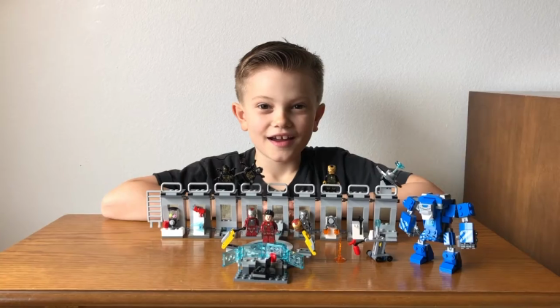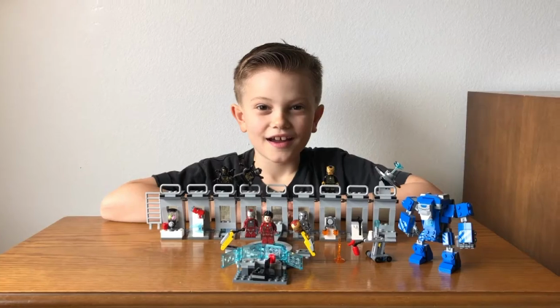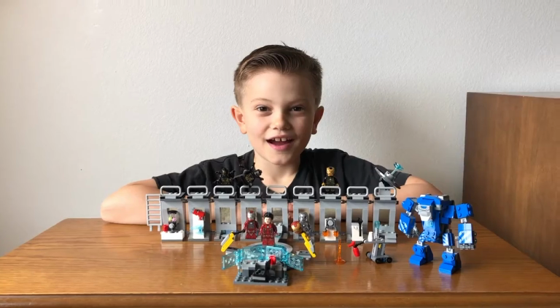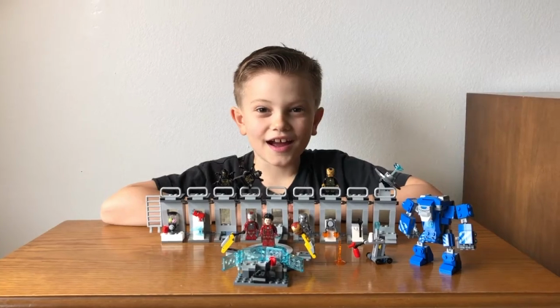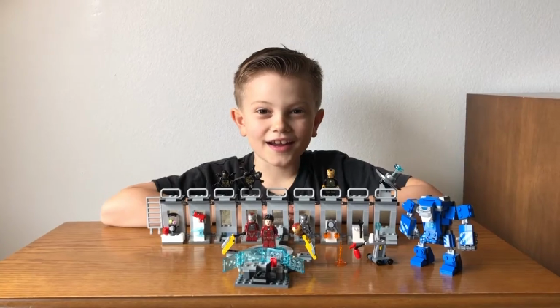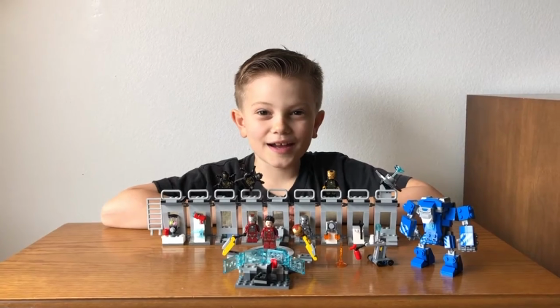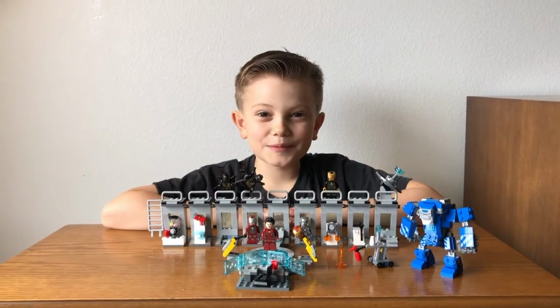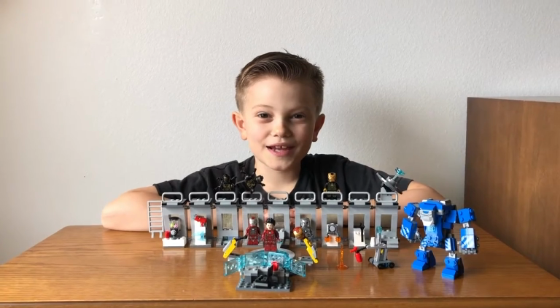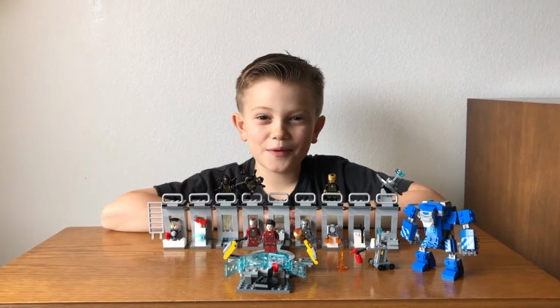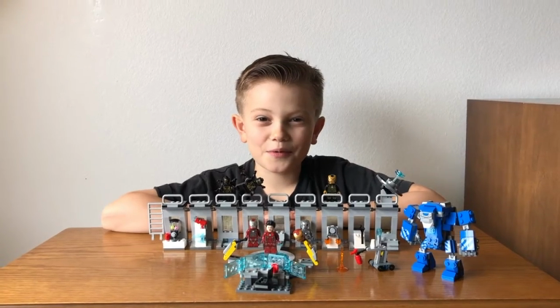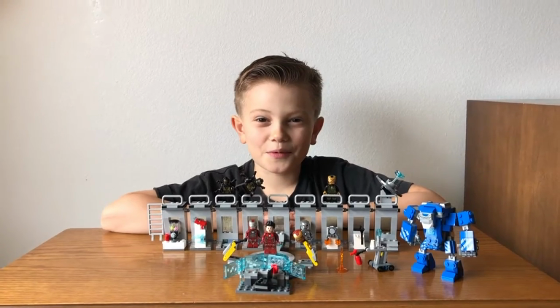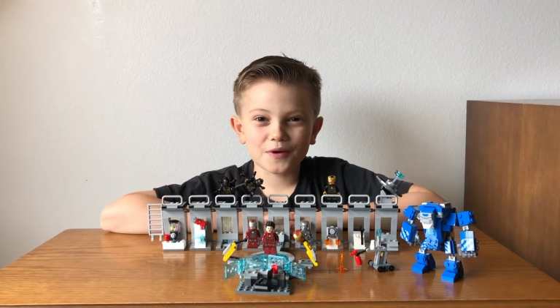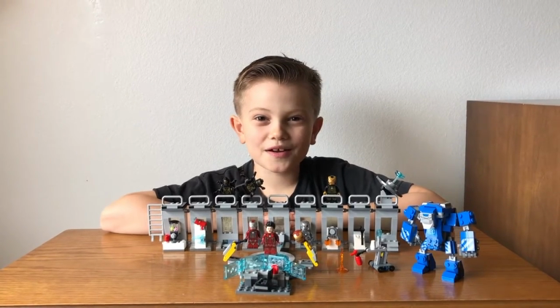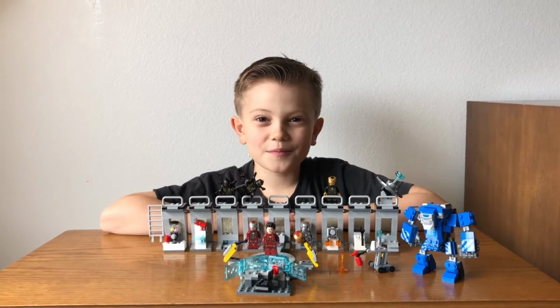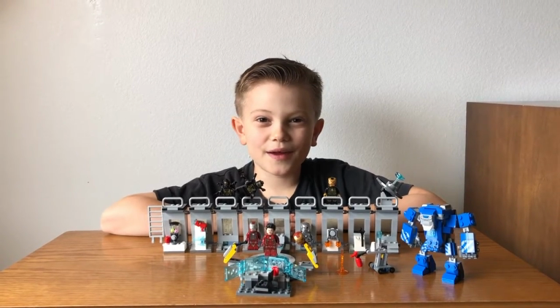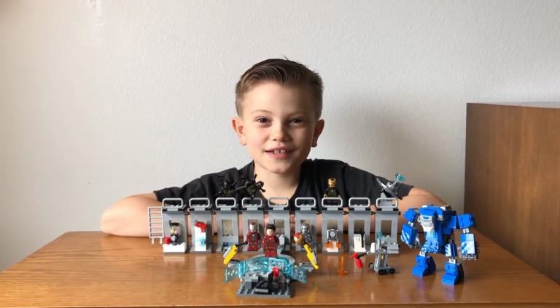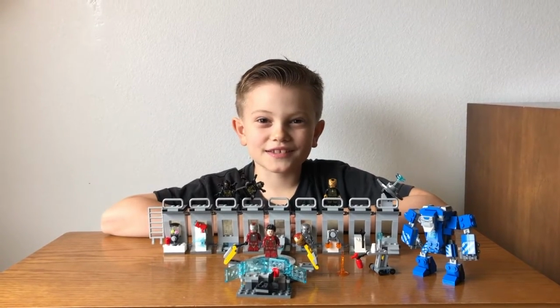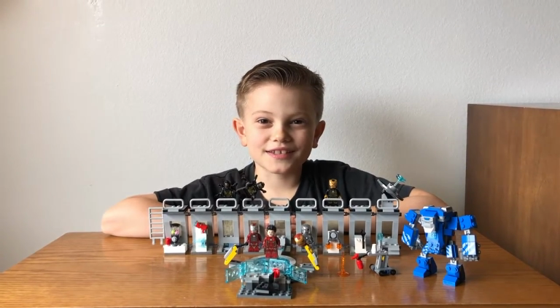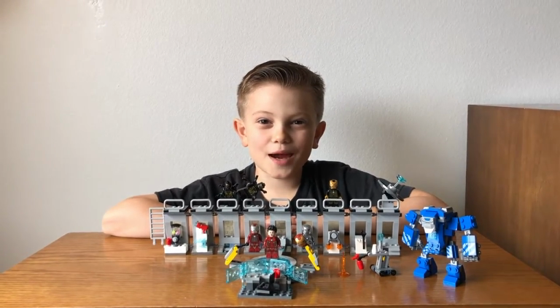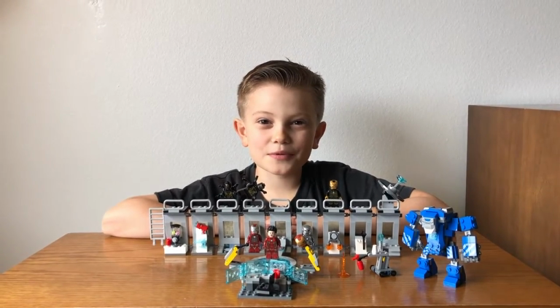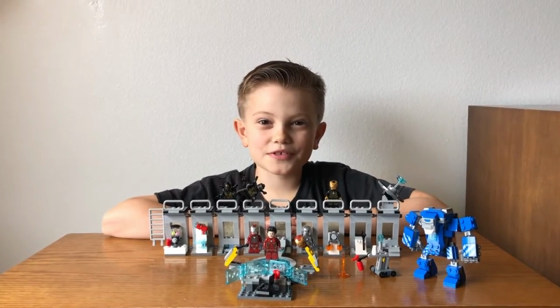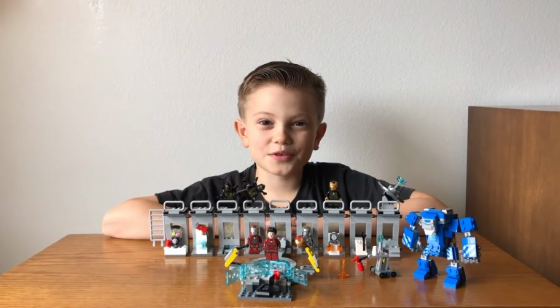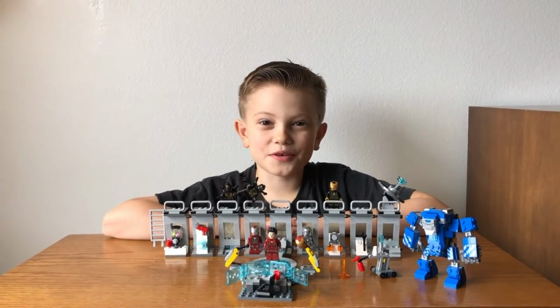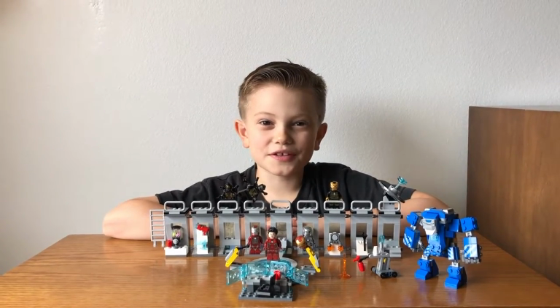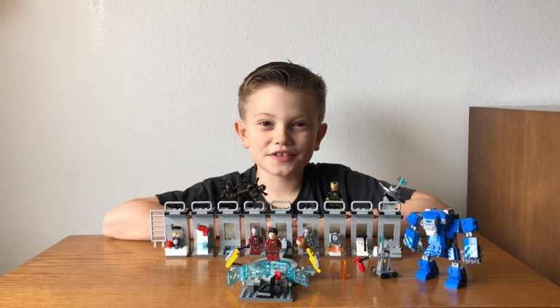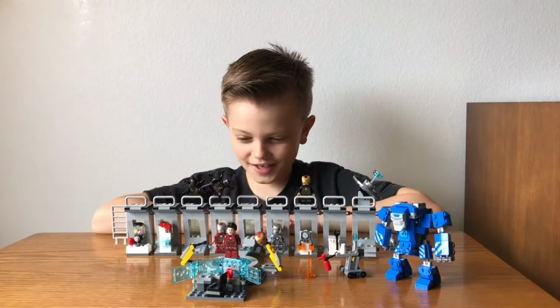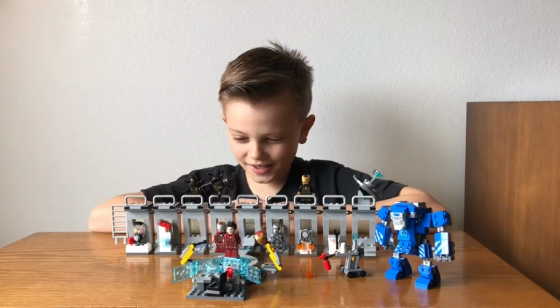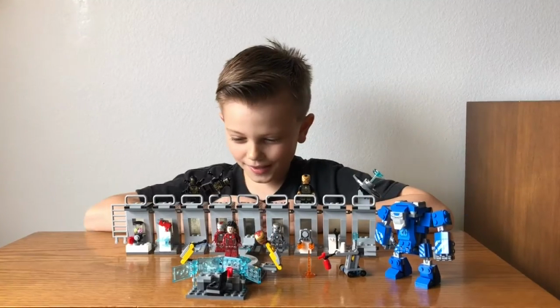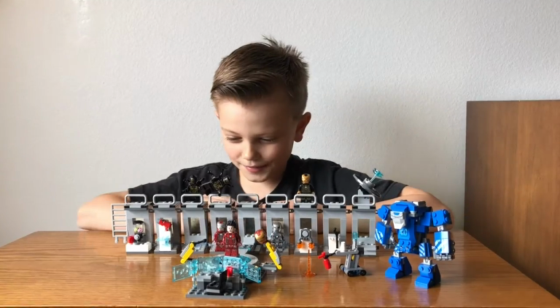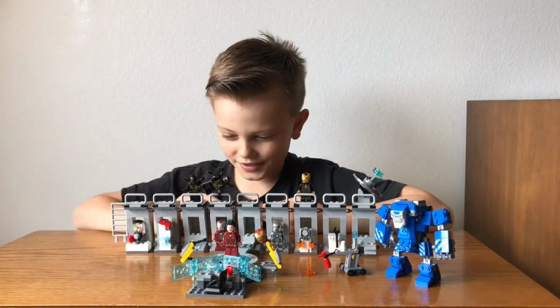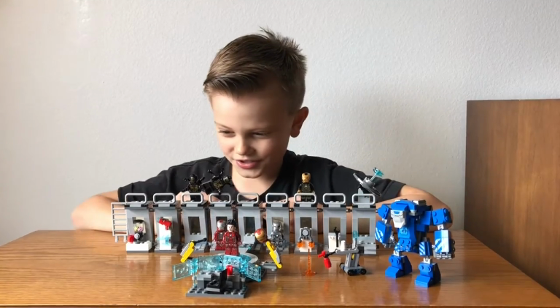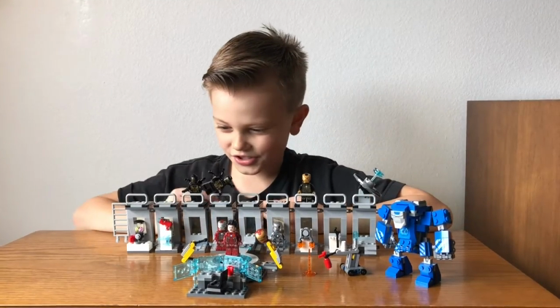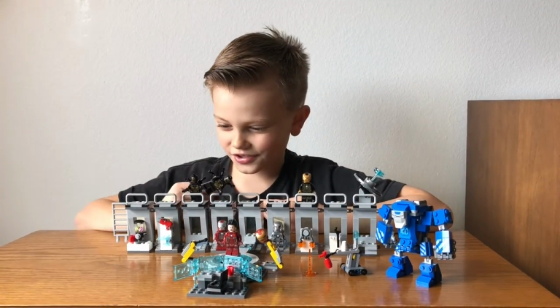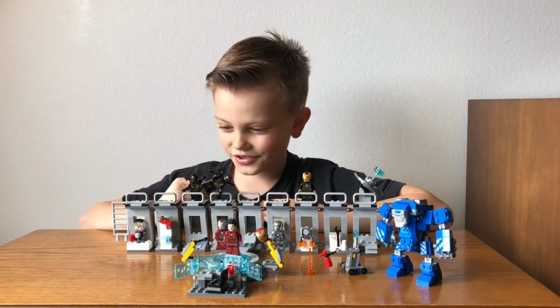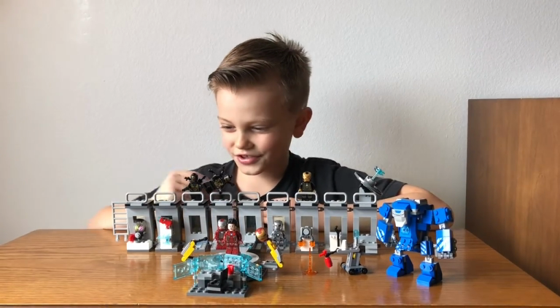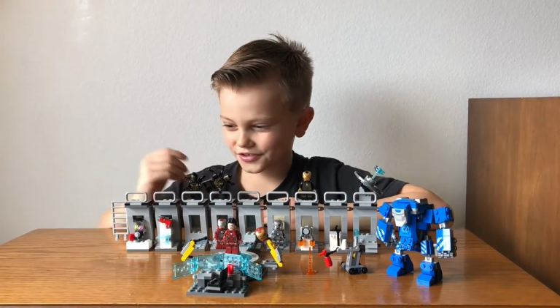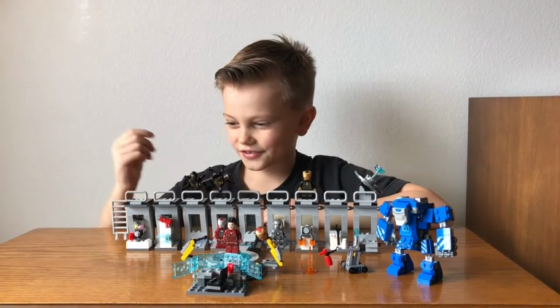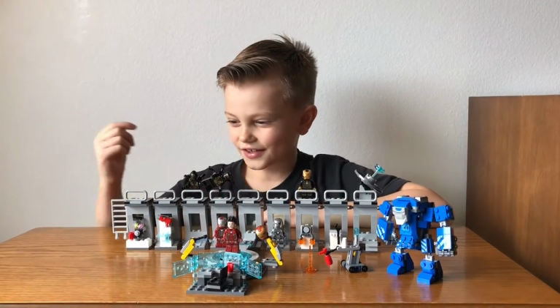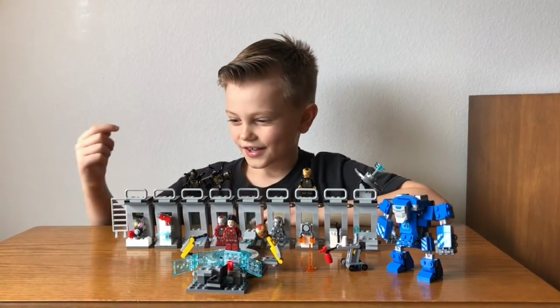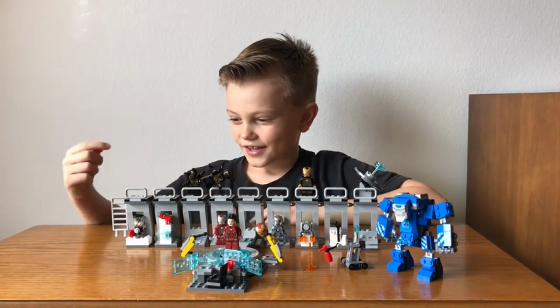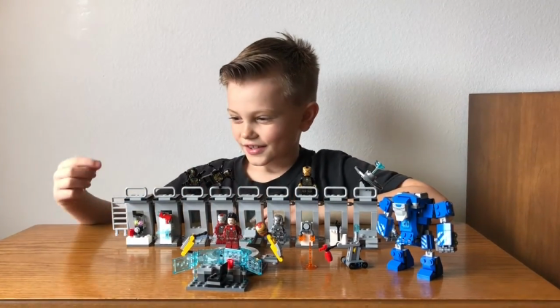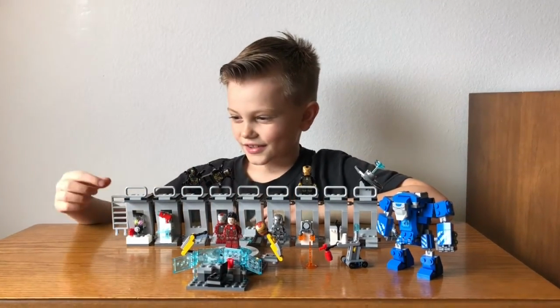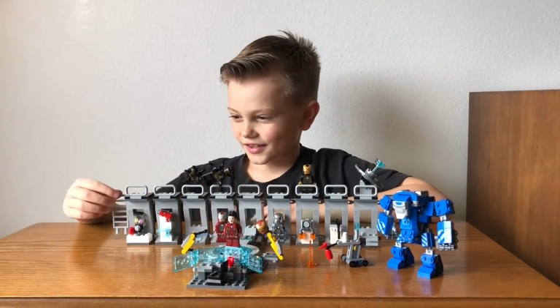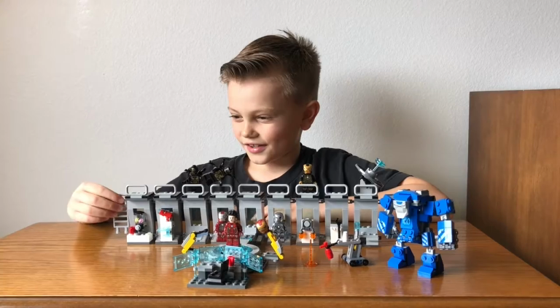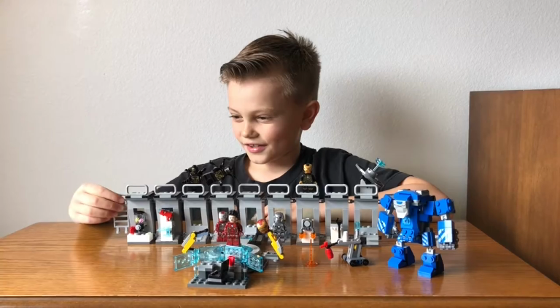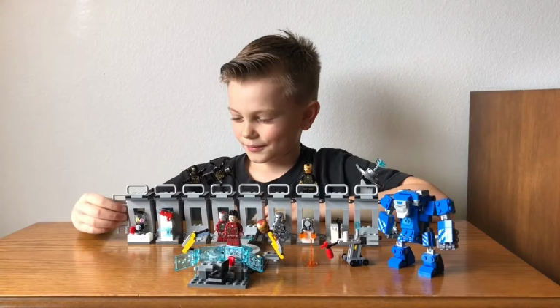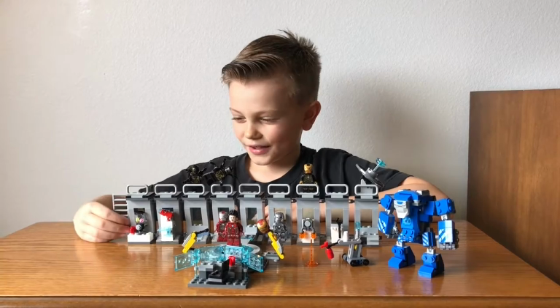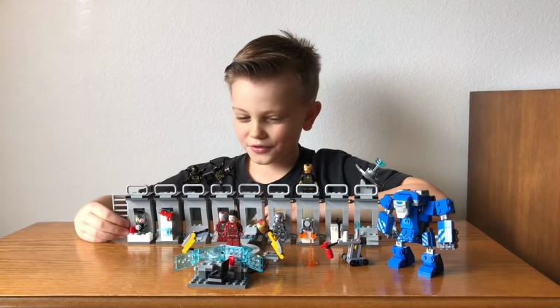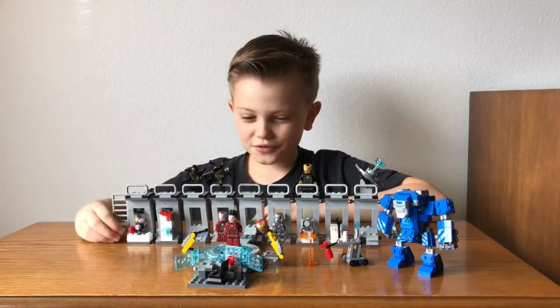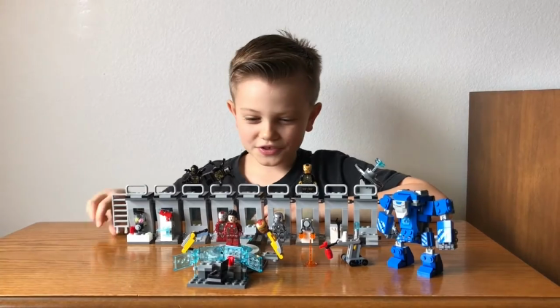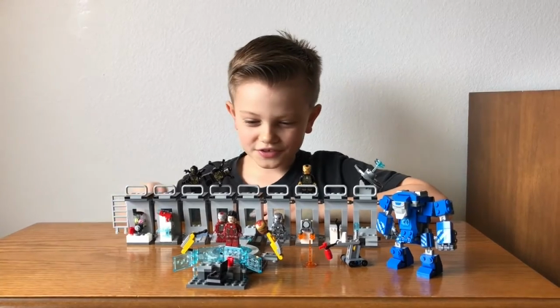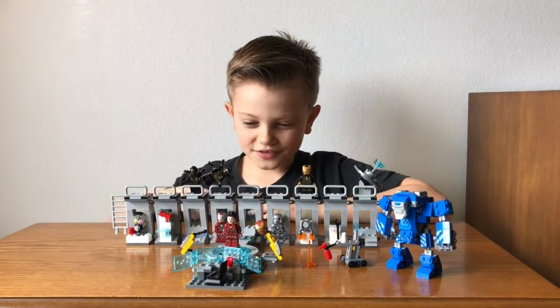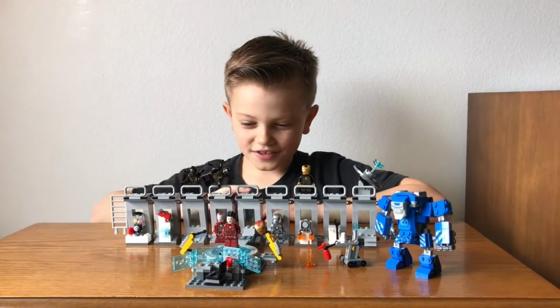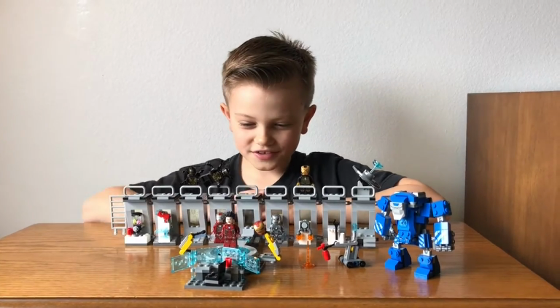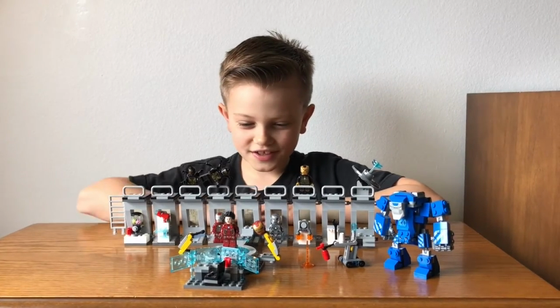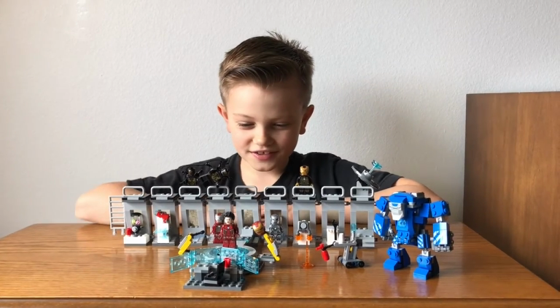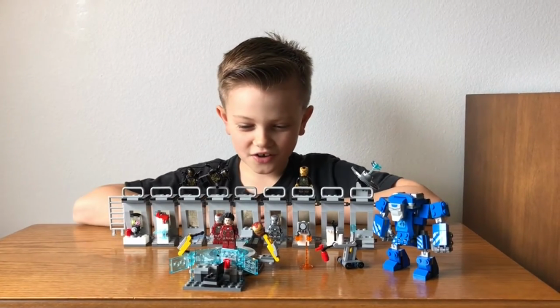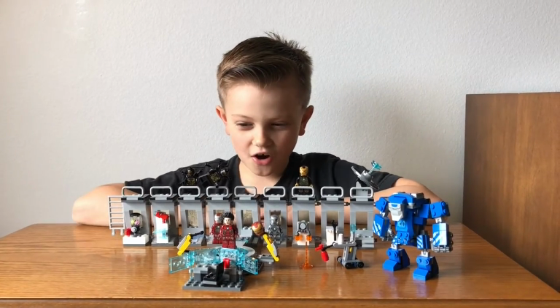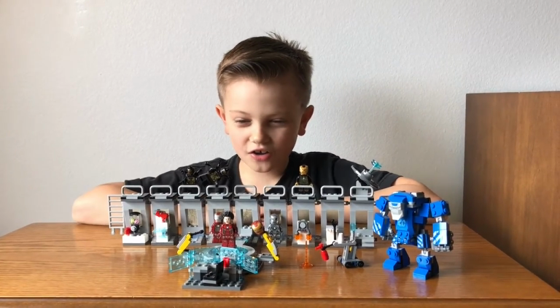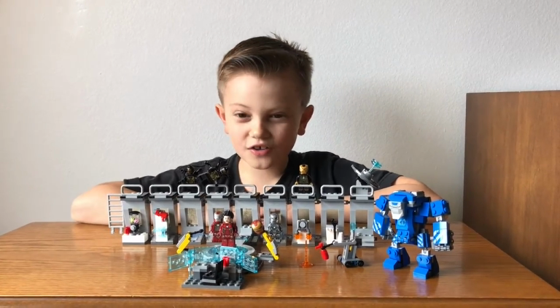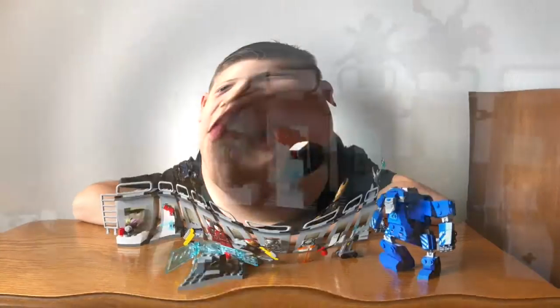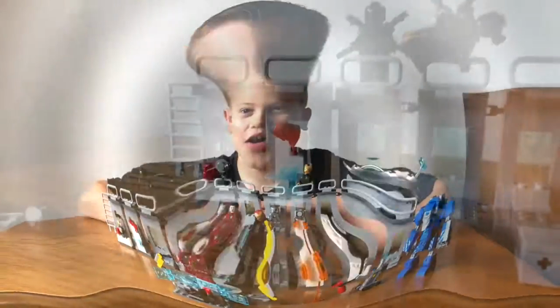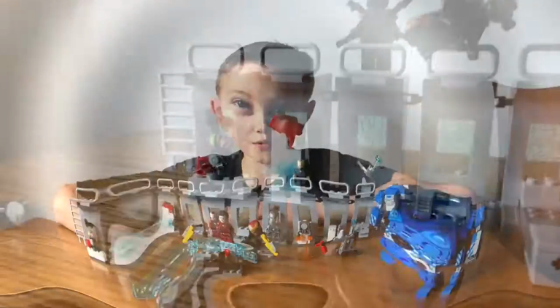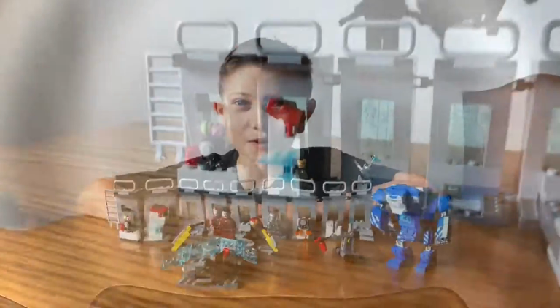Hi, I'm Taber and welcome back to Taber's Toys. I'm gonna show you my cool new Lego set, the Hall of Armor.